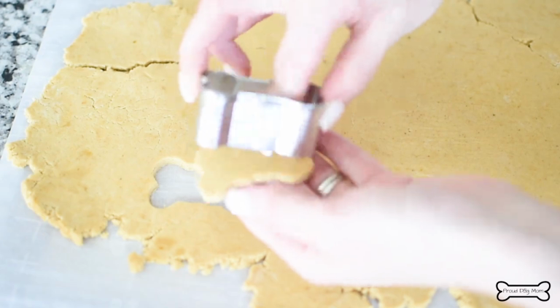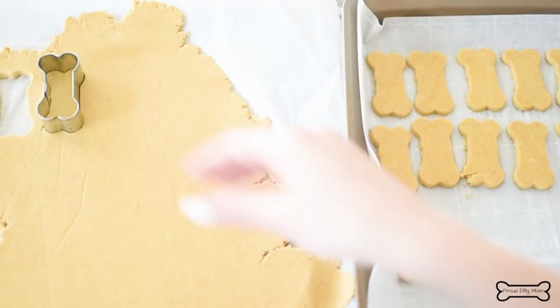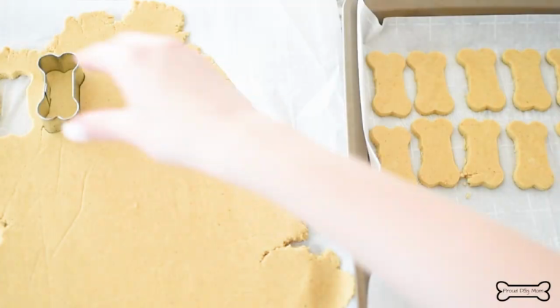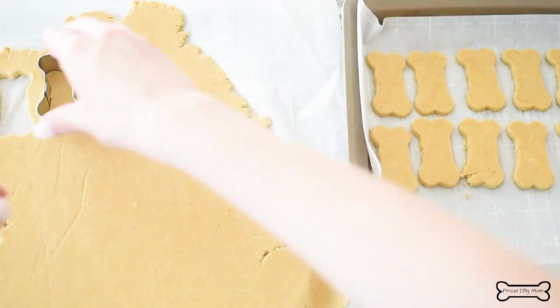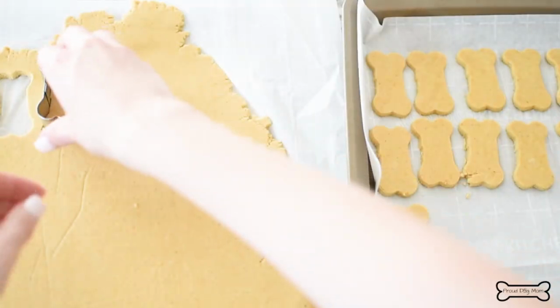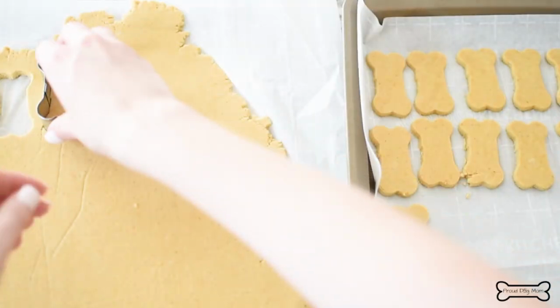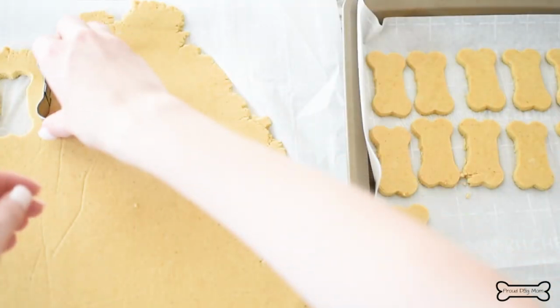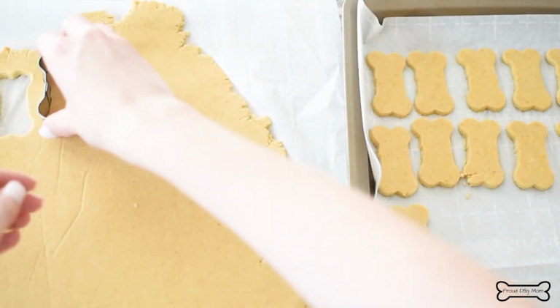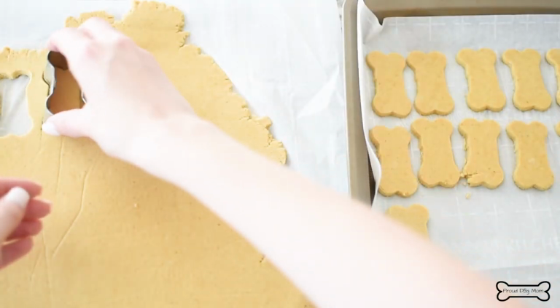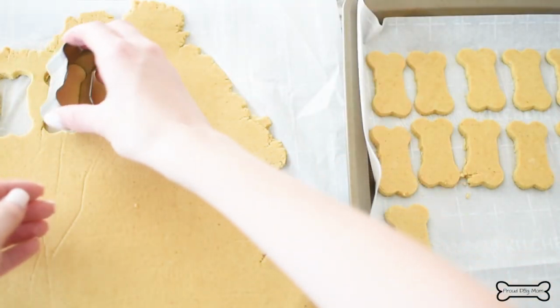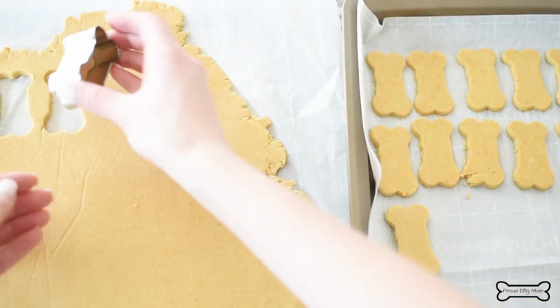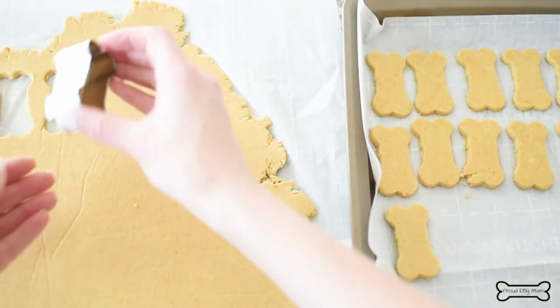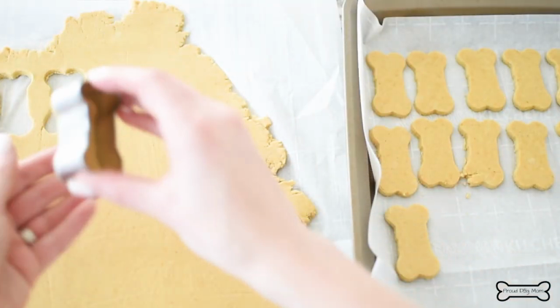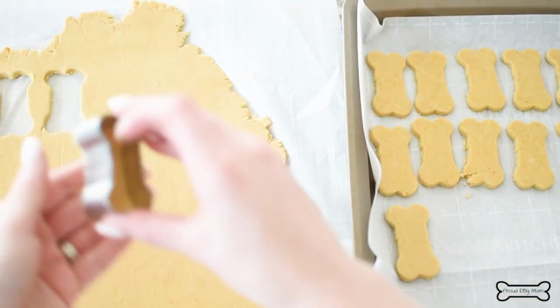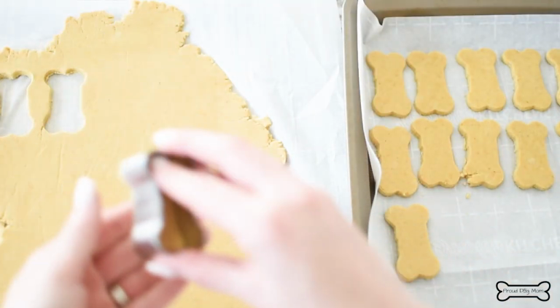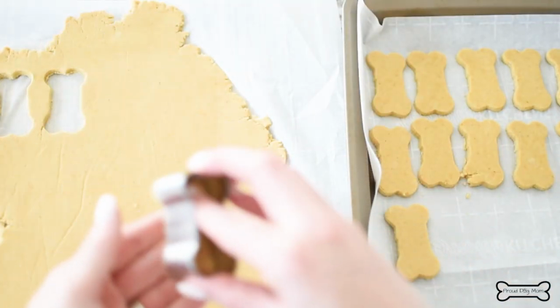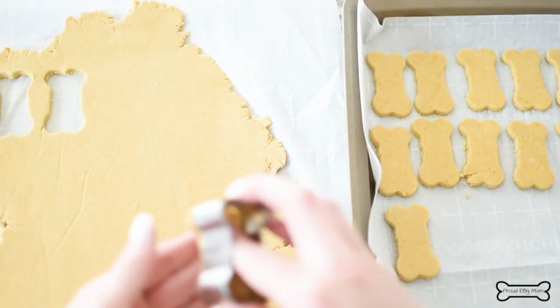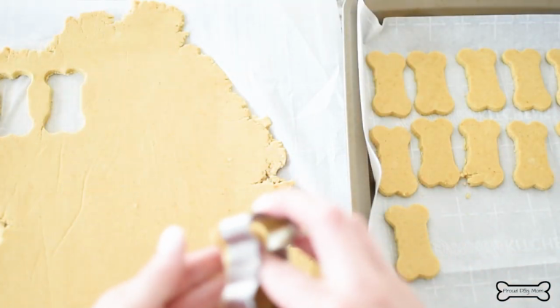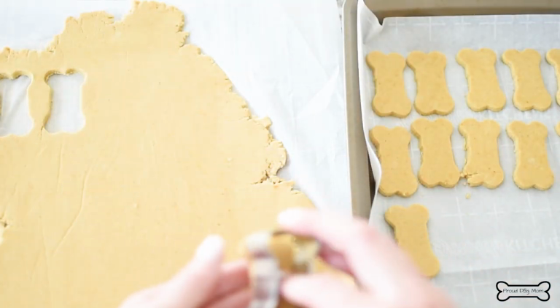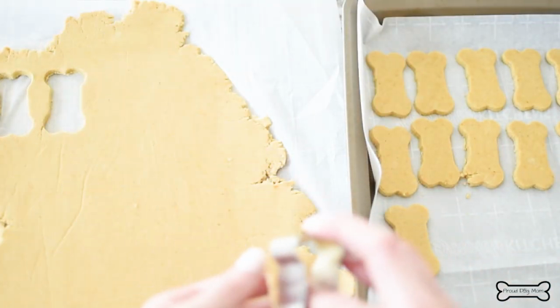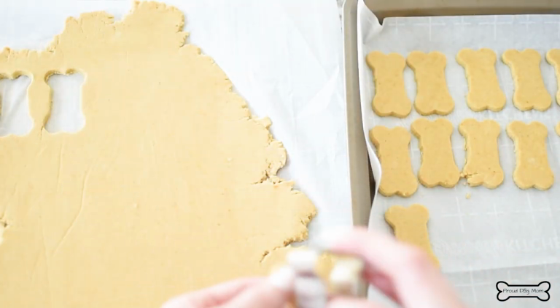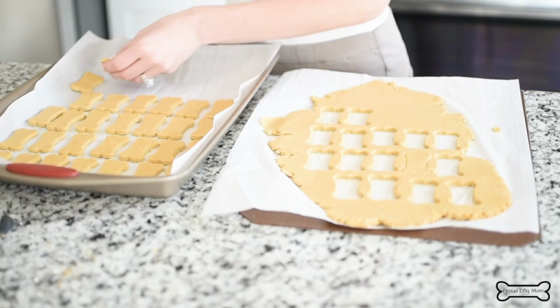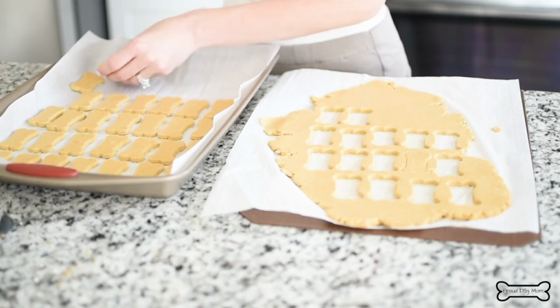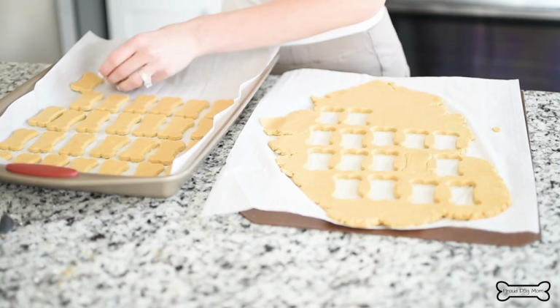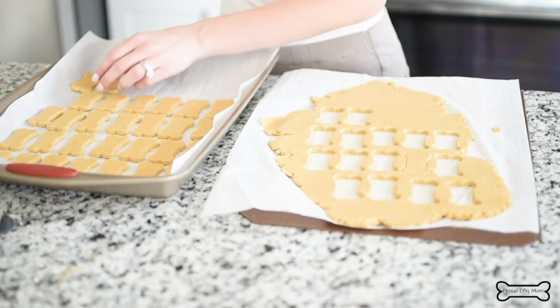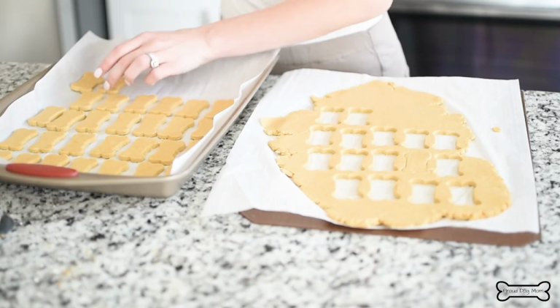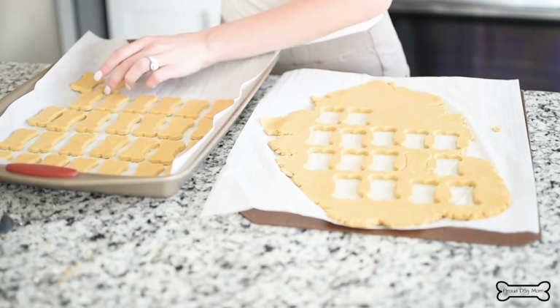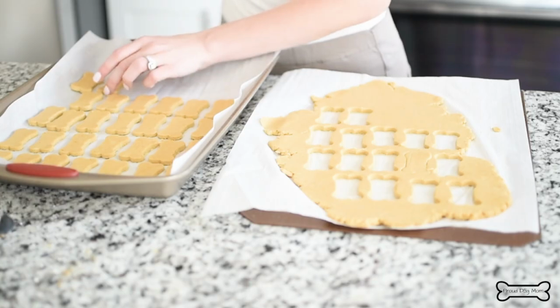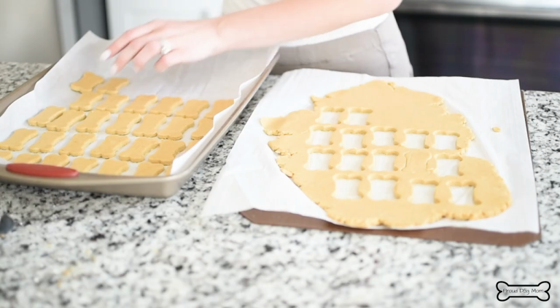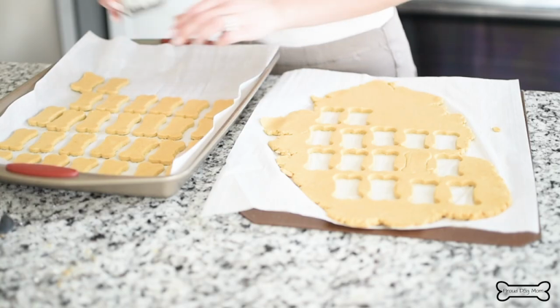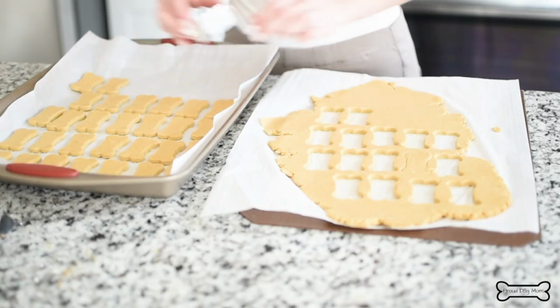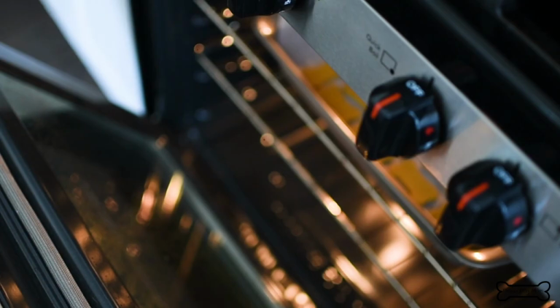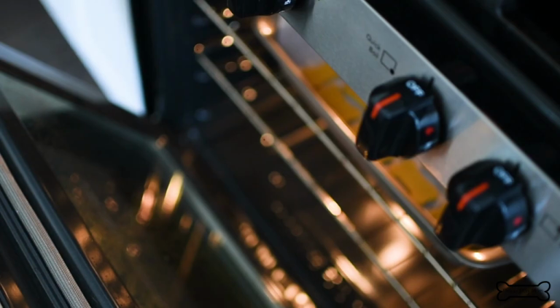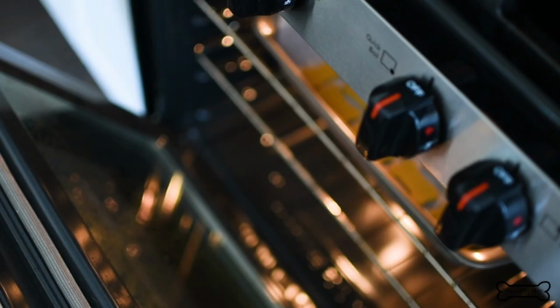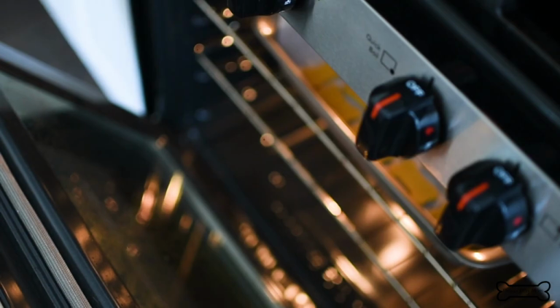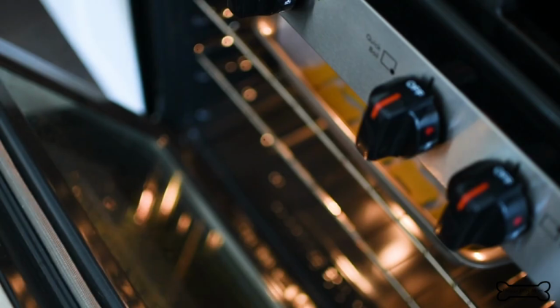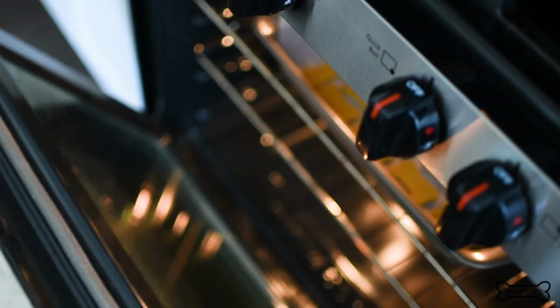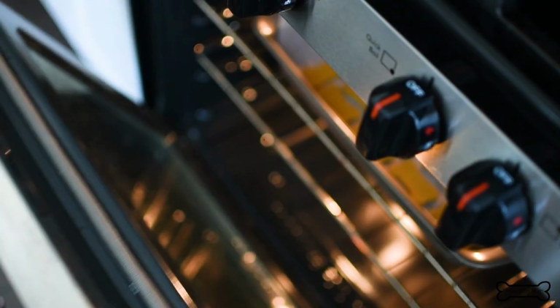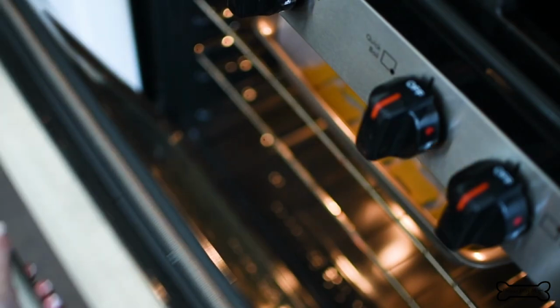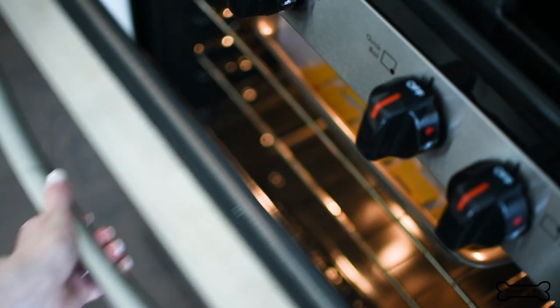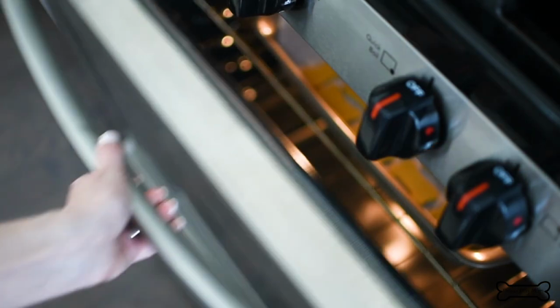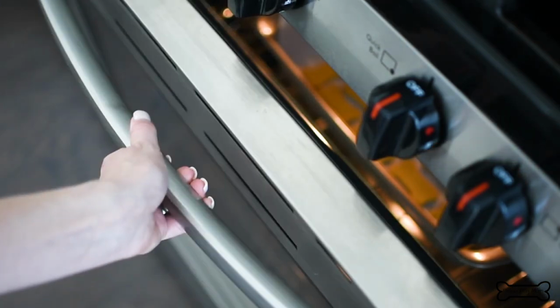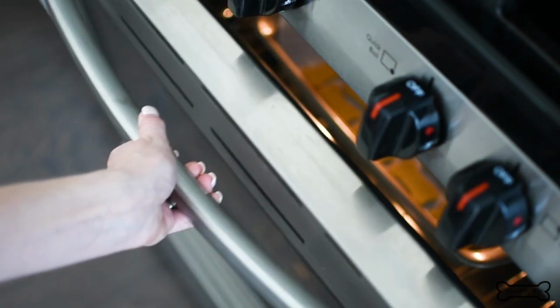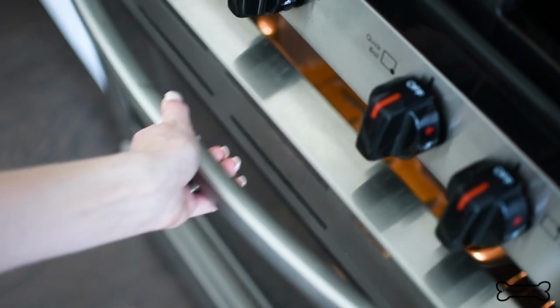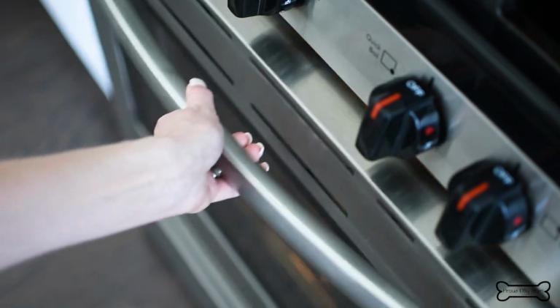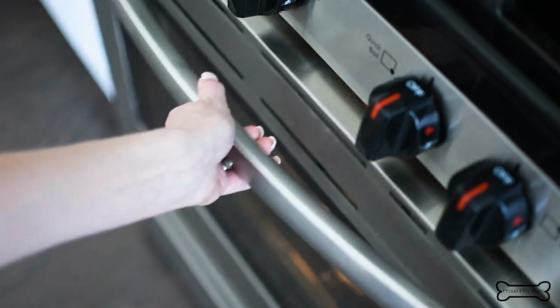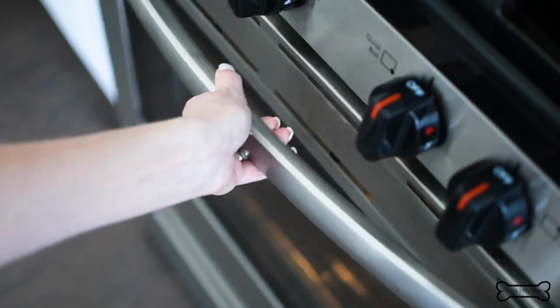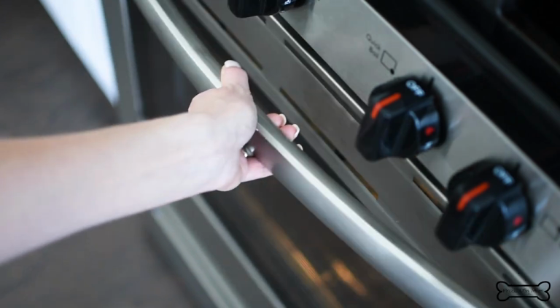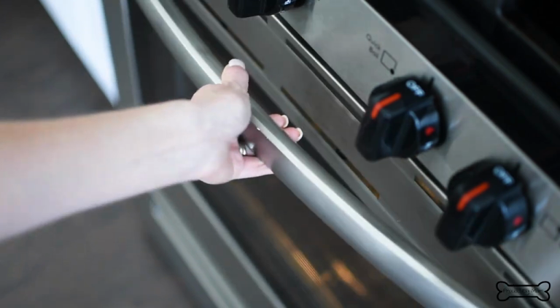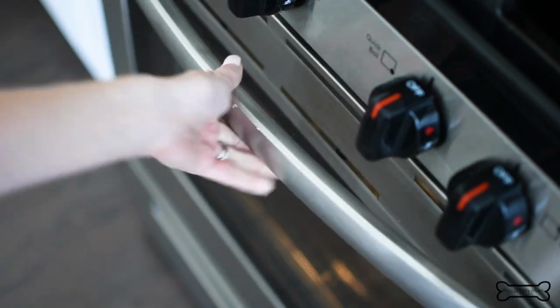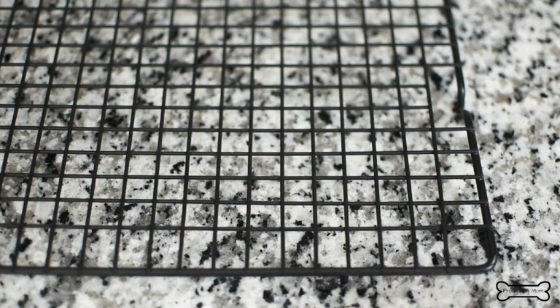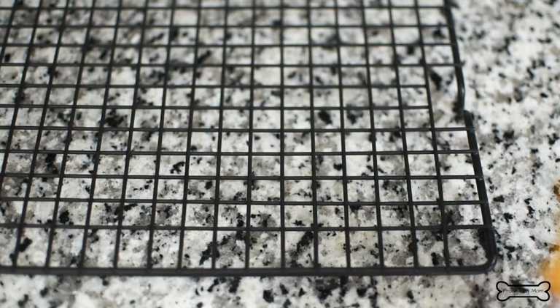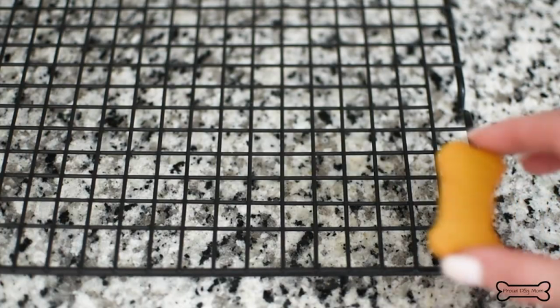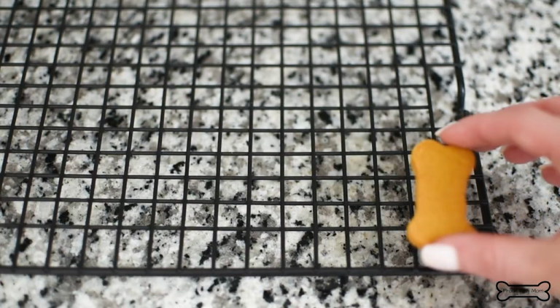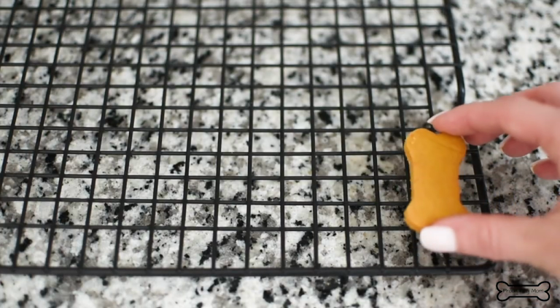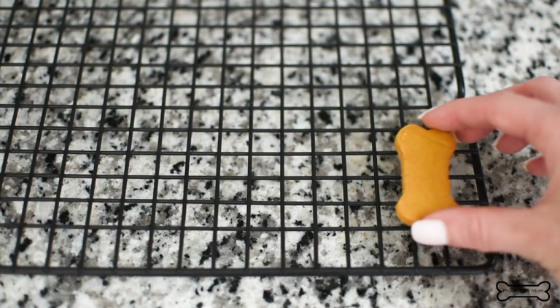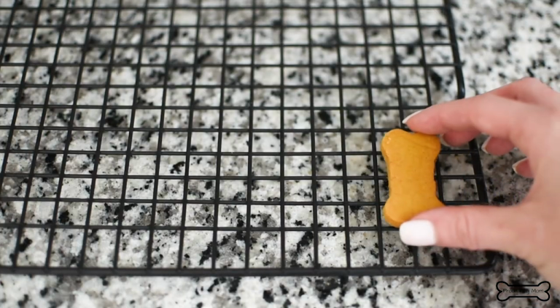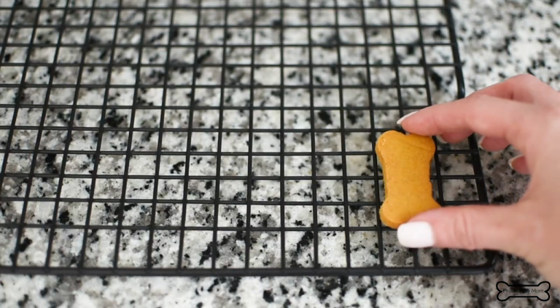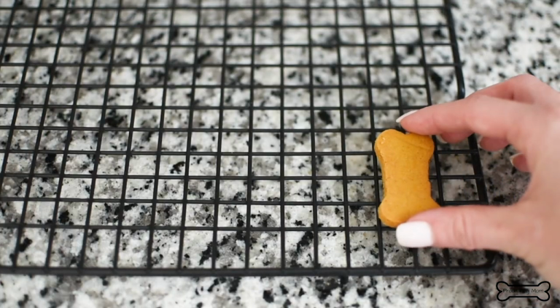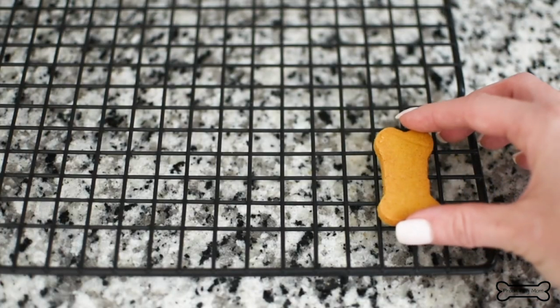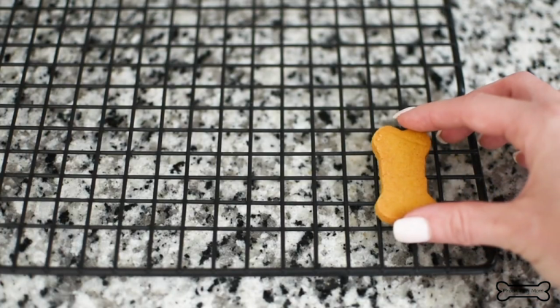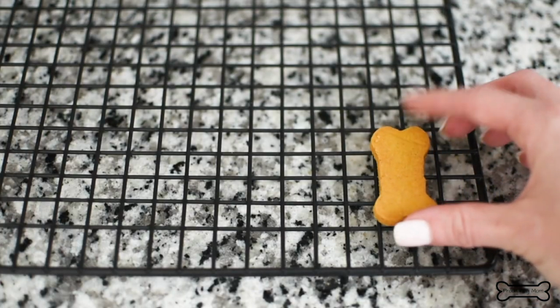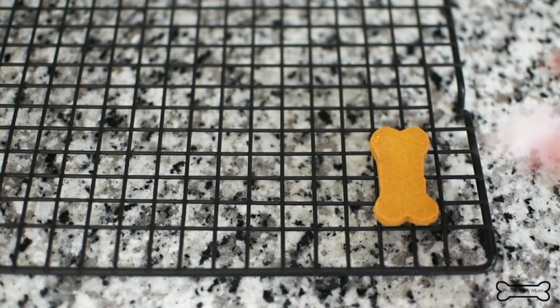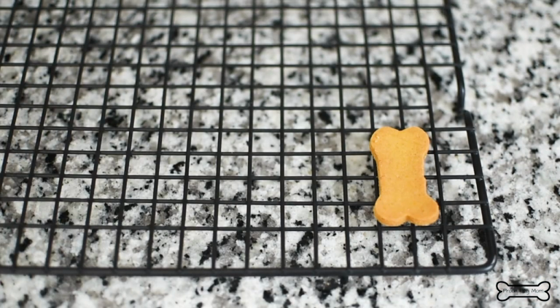I'm using a bone today, but use whatever you have at home. Bake for about 25 minutes and then transfer to a wire rack to cool.